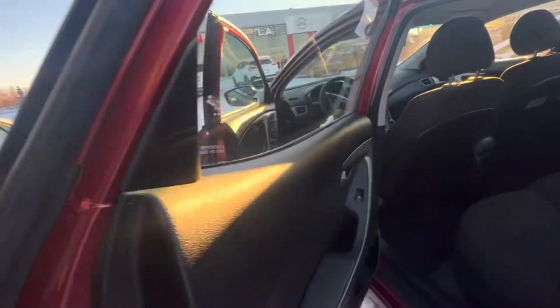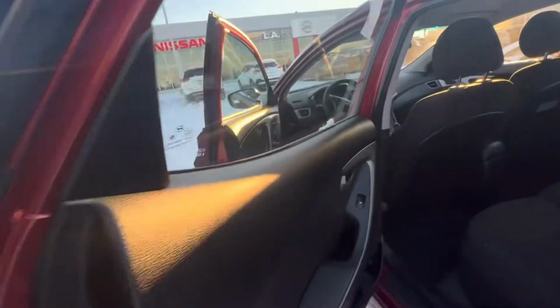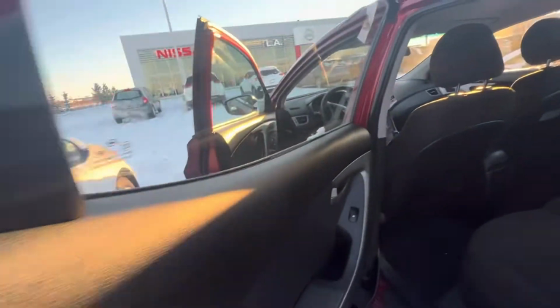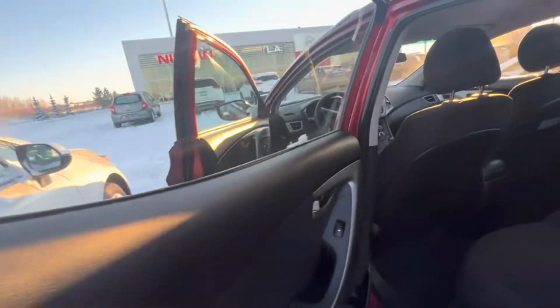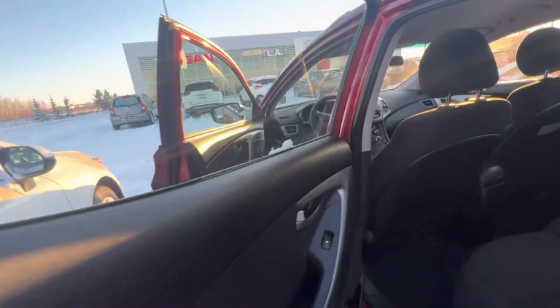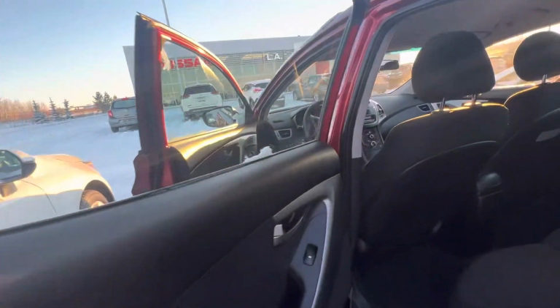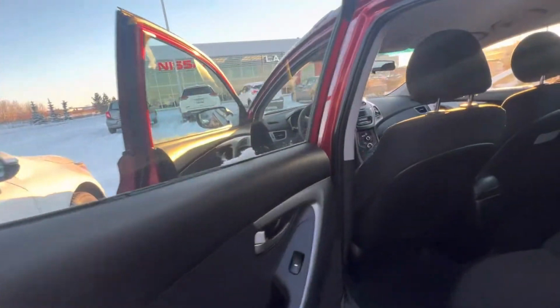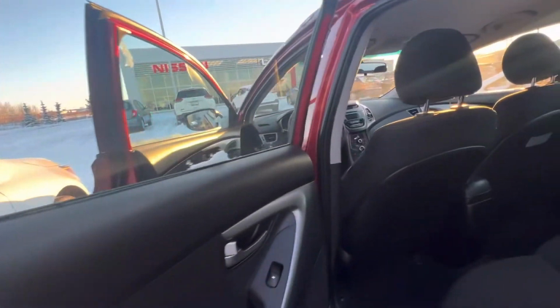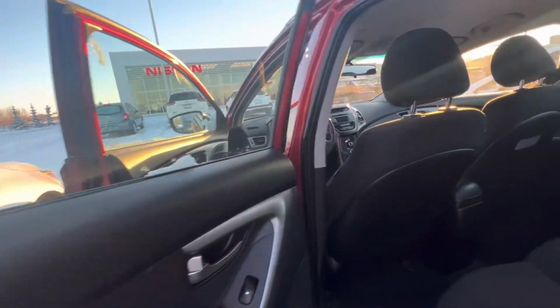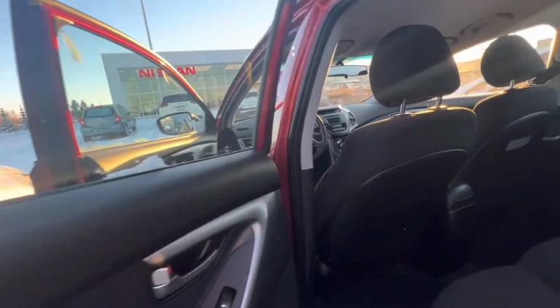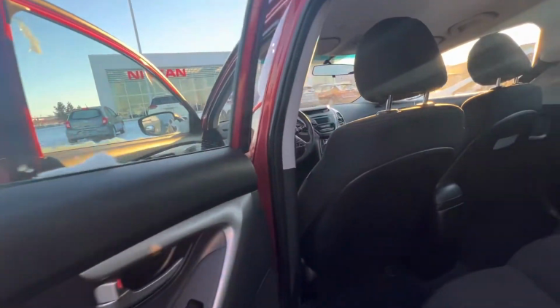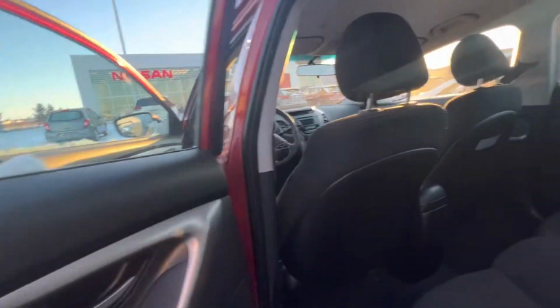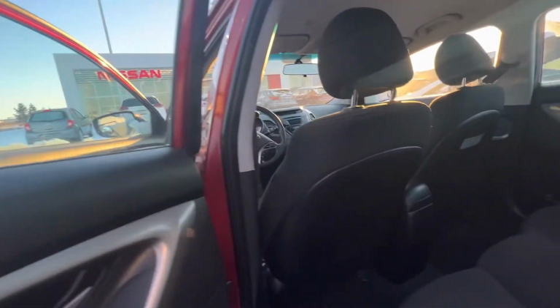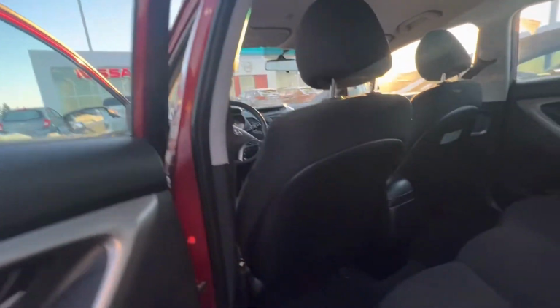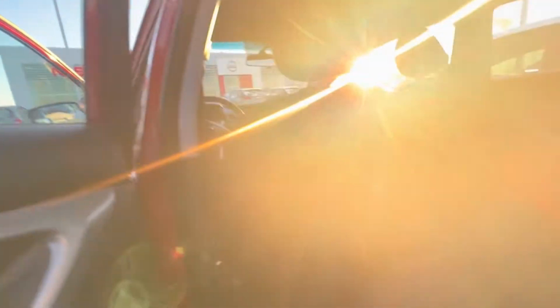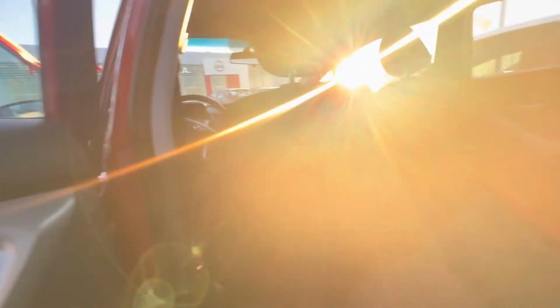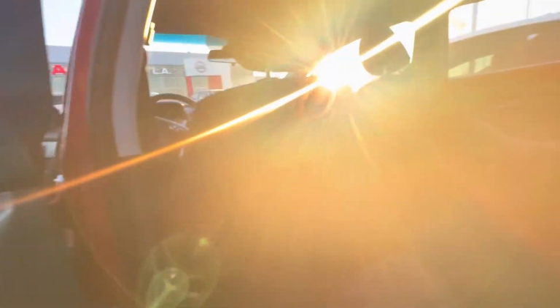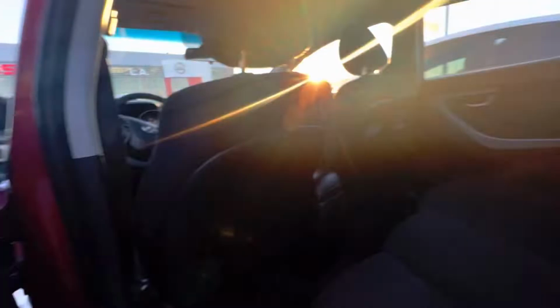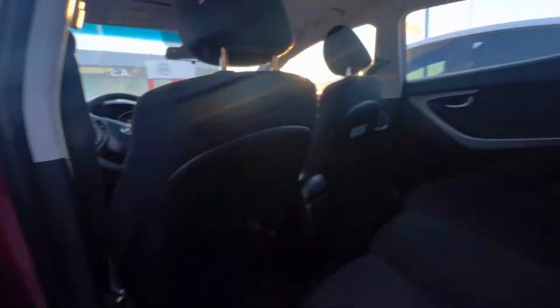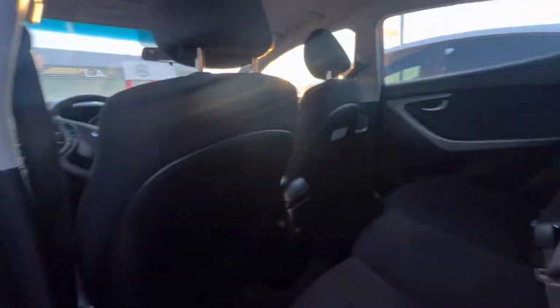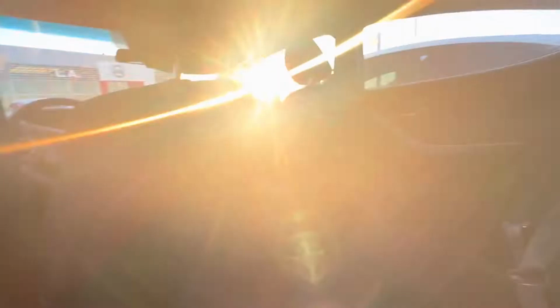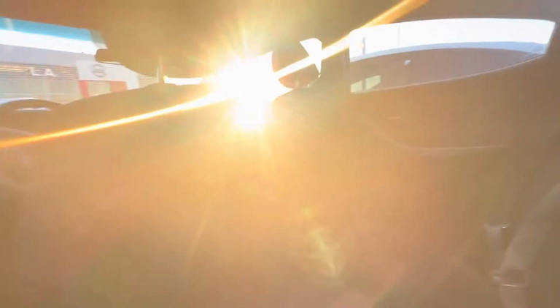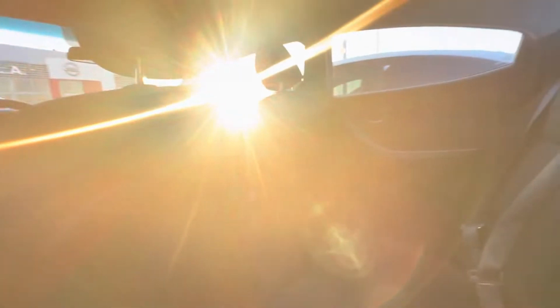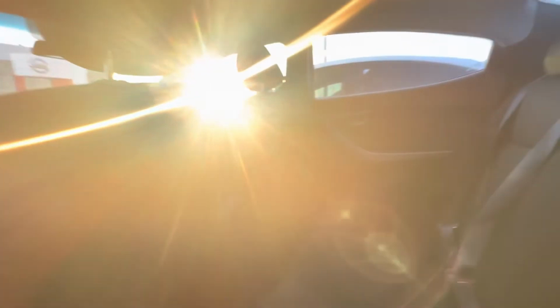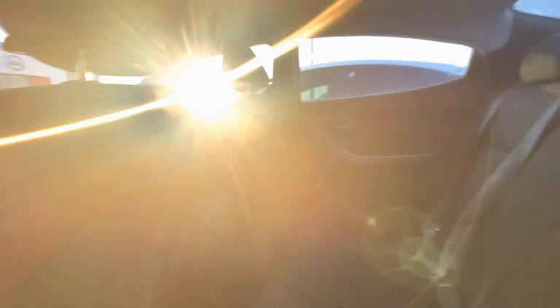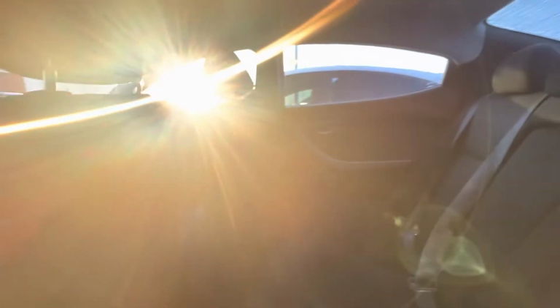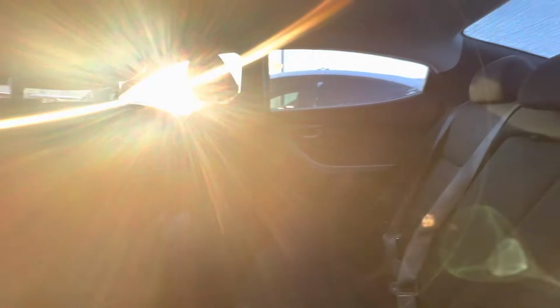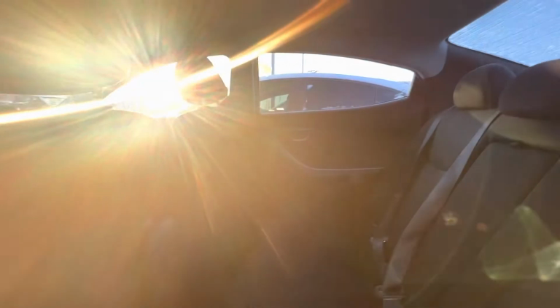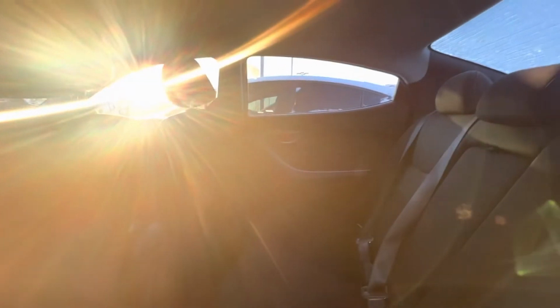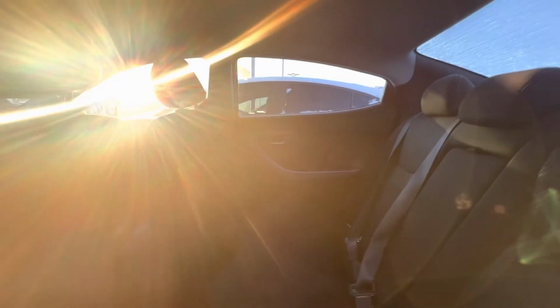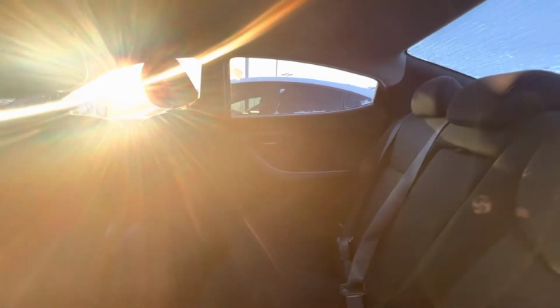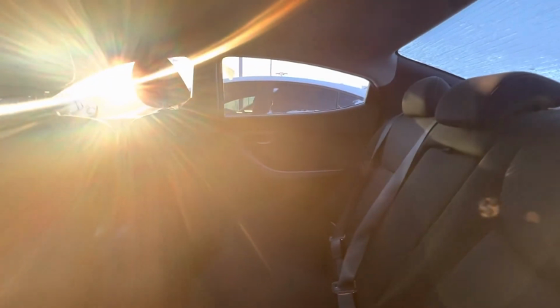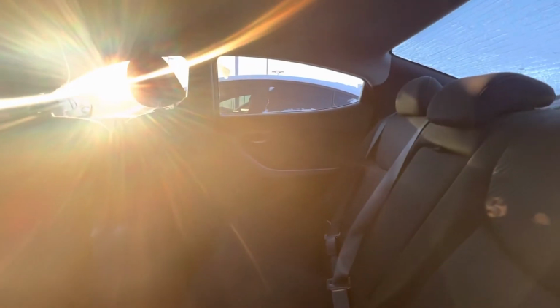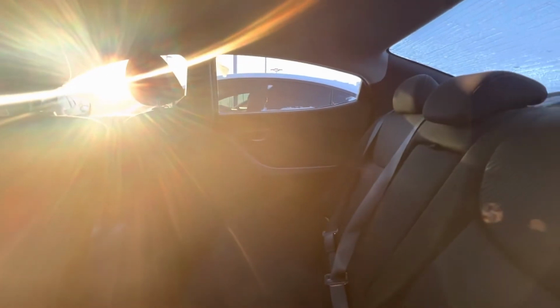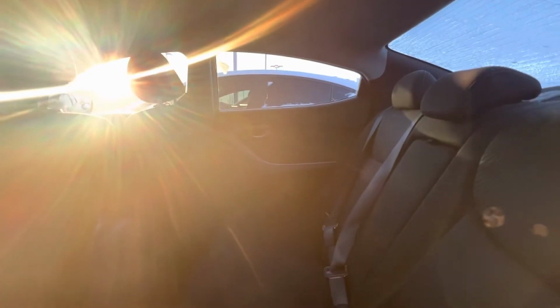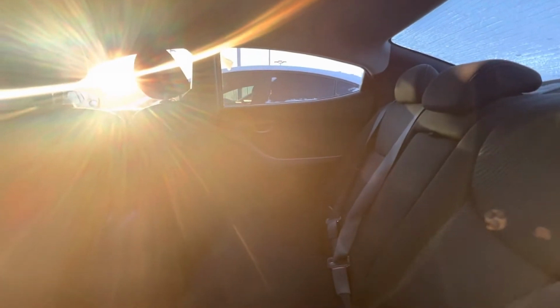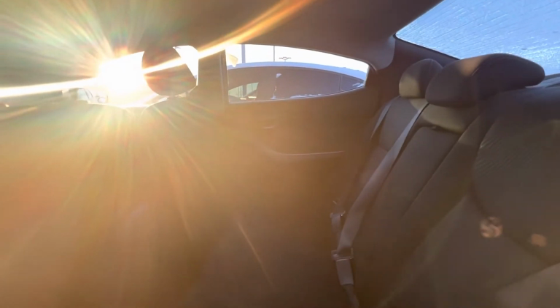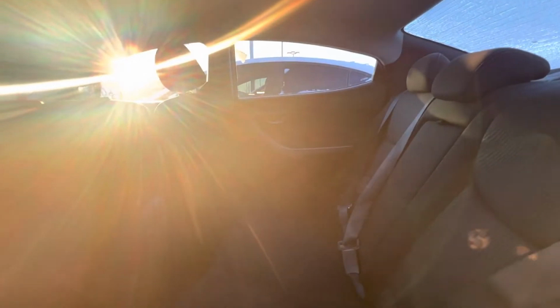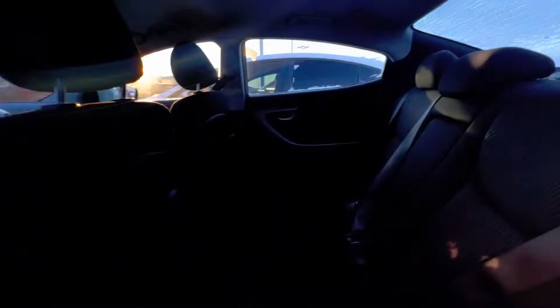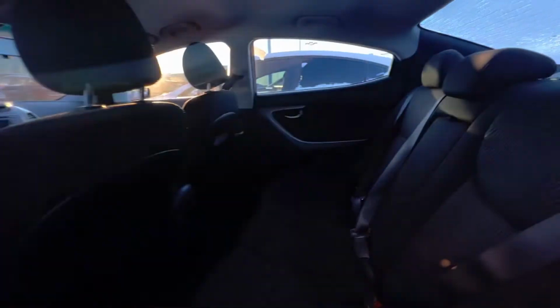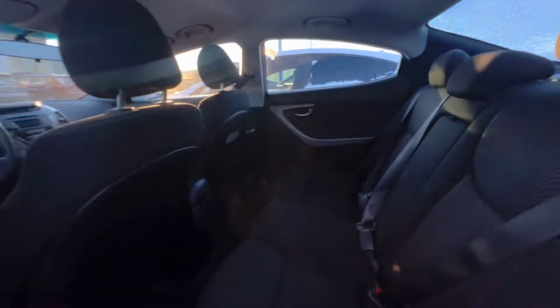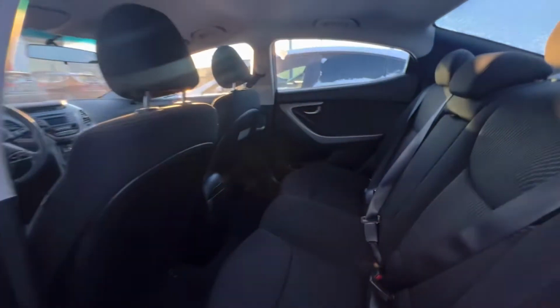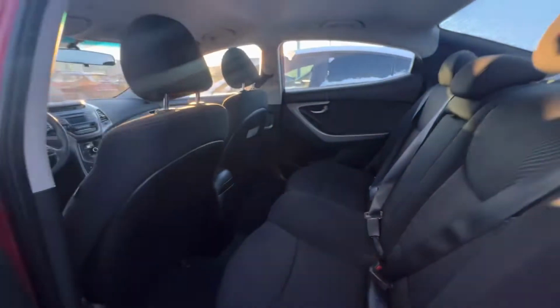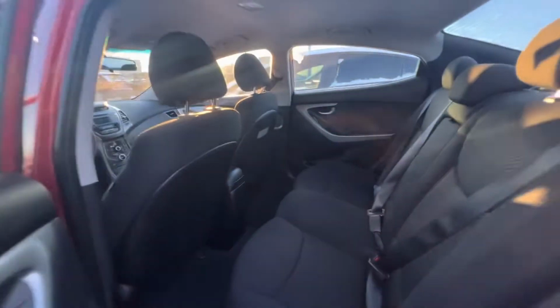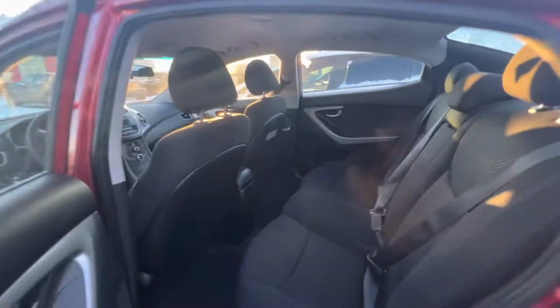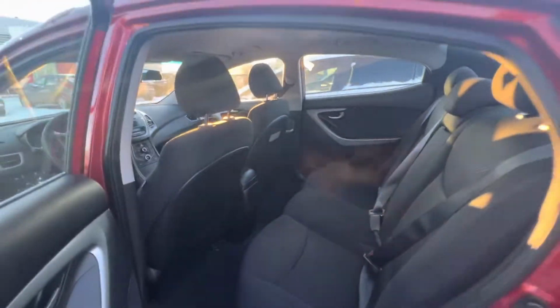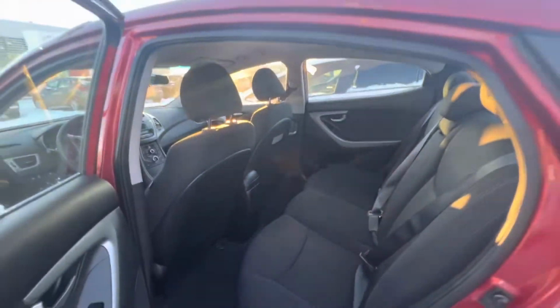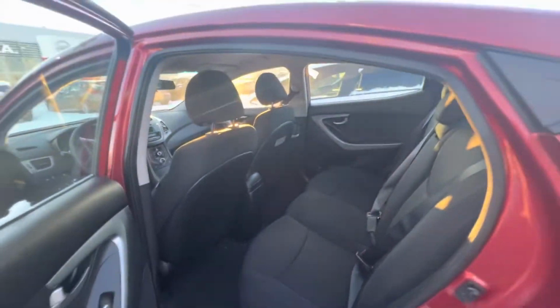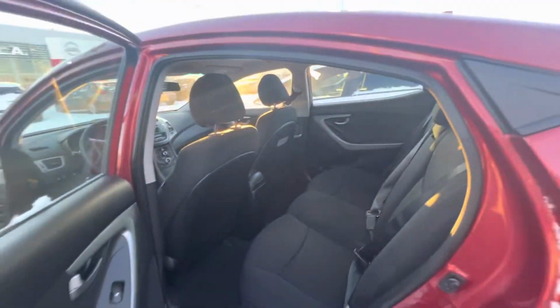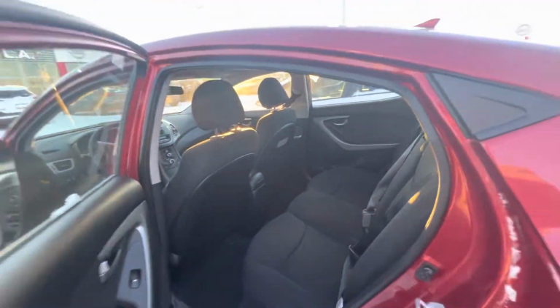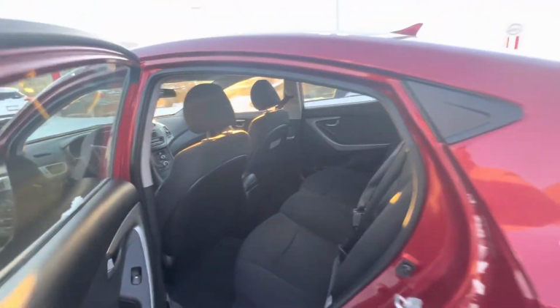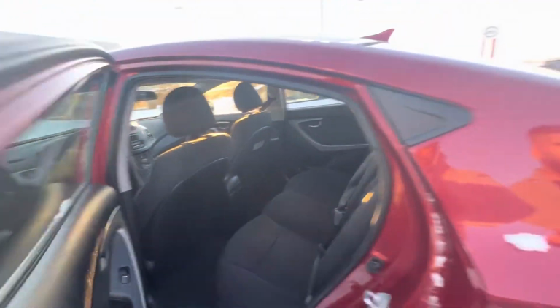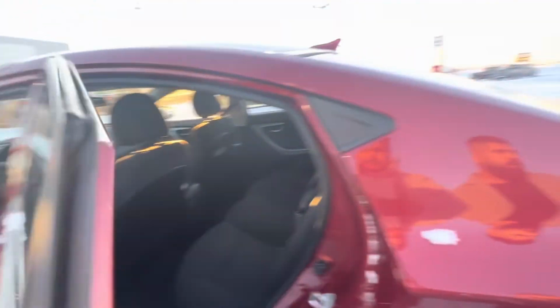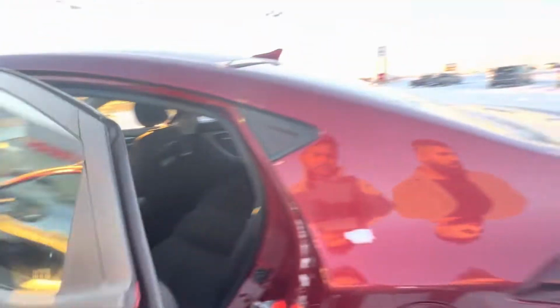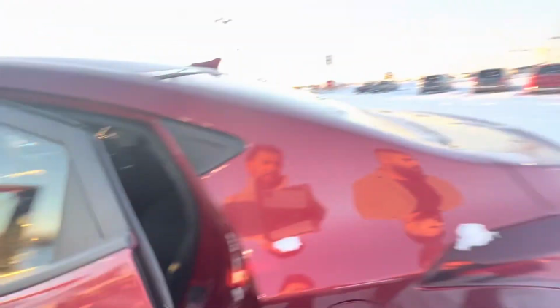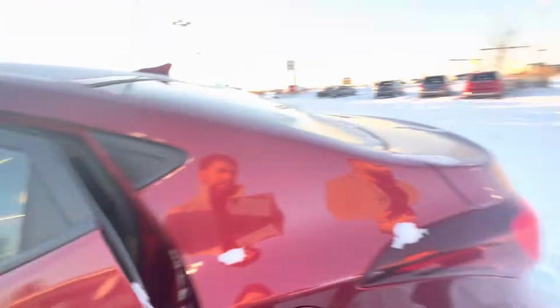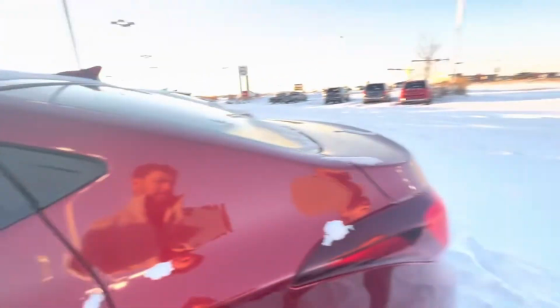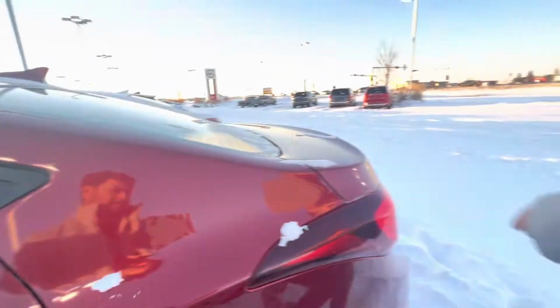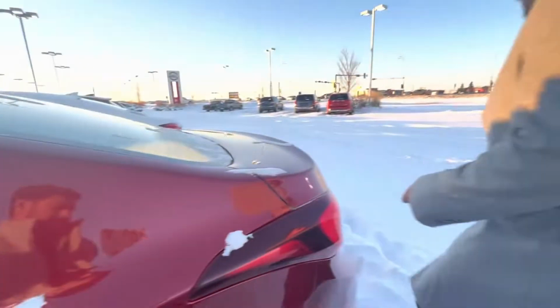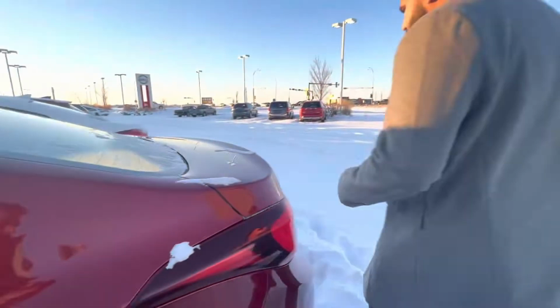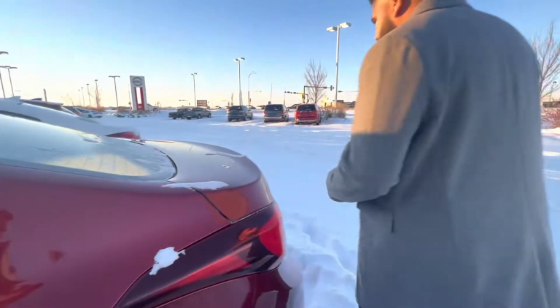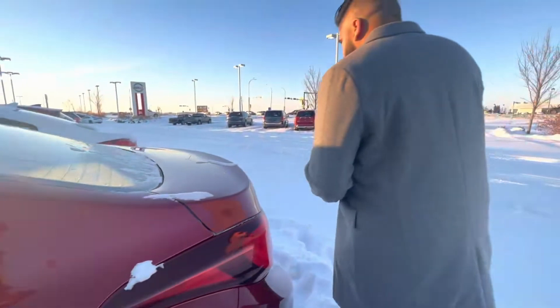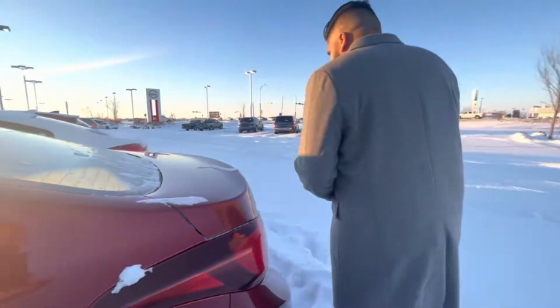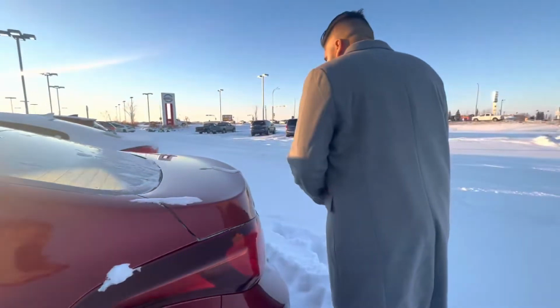You've got a decent amount of leg room with the seats positioned properly. This is a lot bigger than the micro you're looking at as well. Let me take you to the trunk.